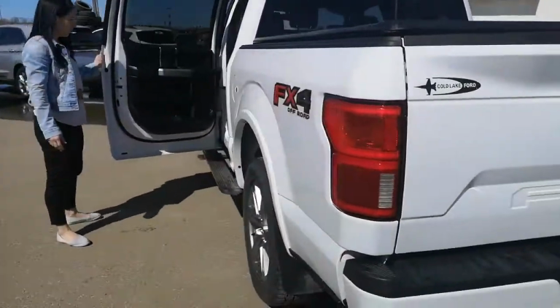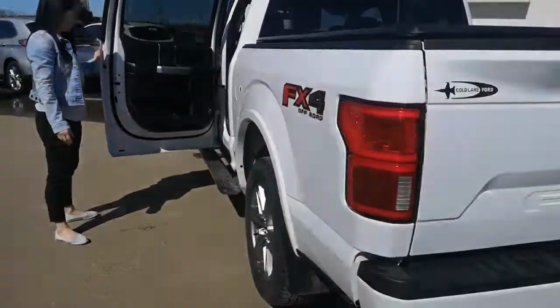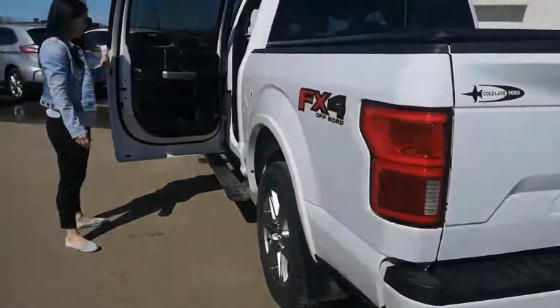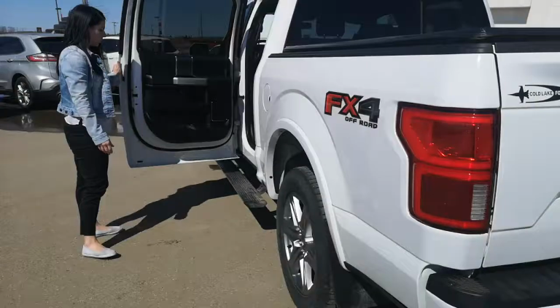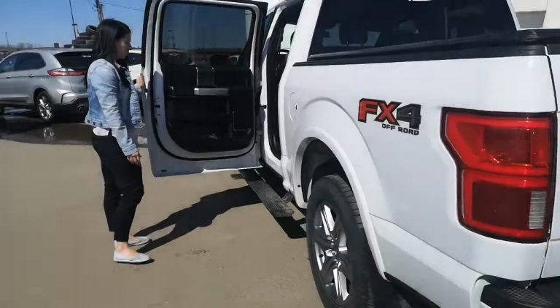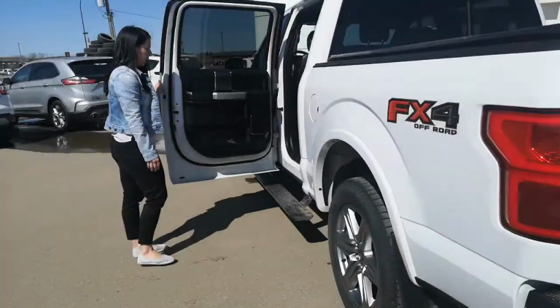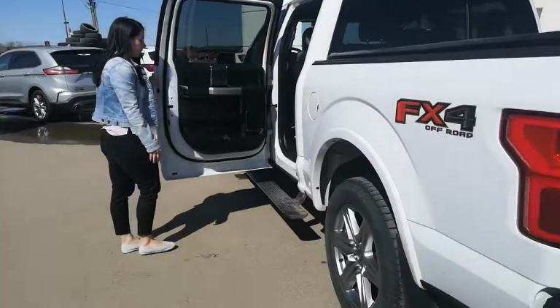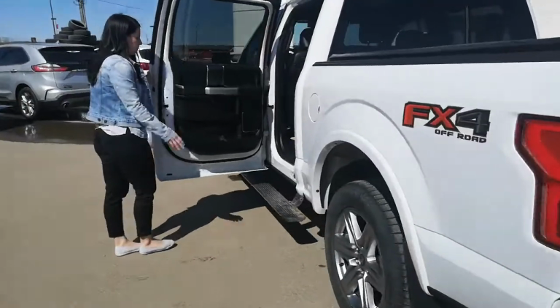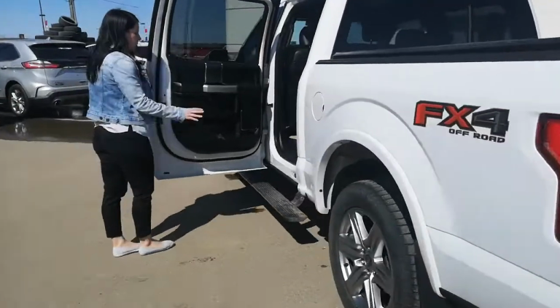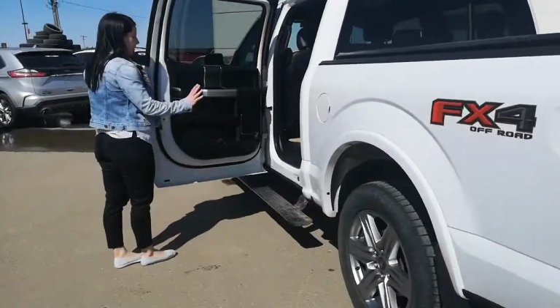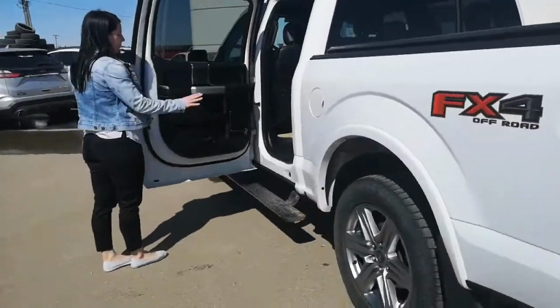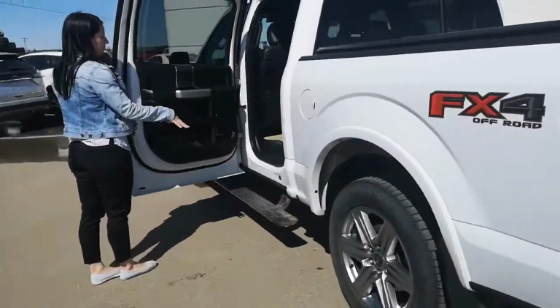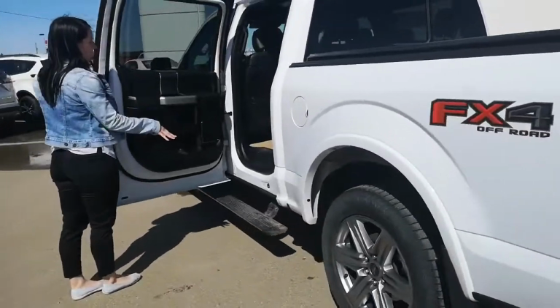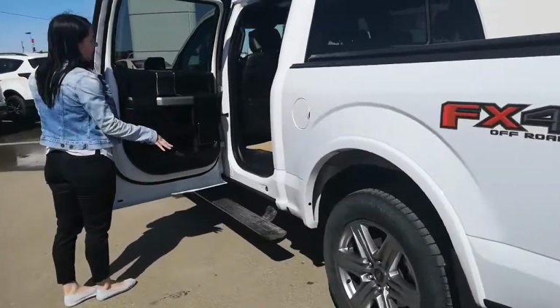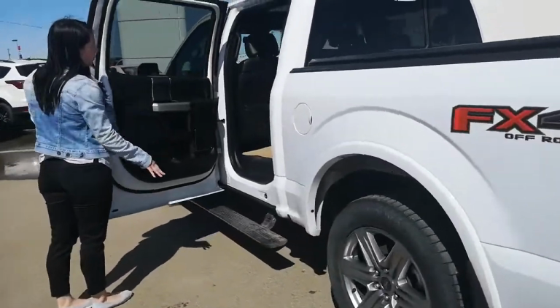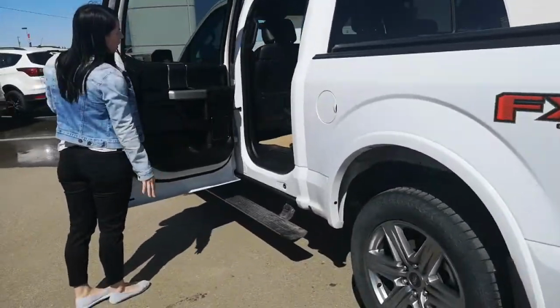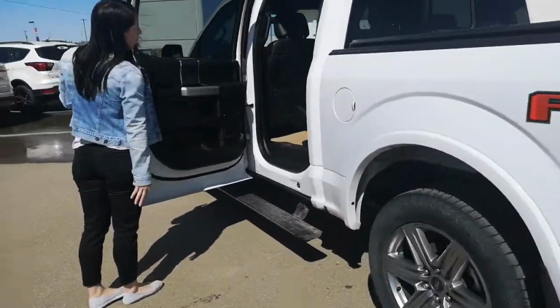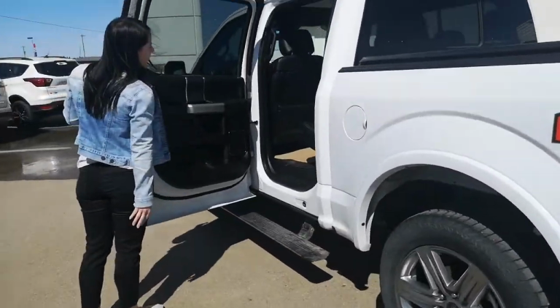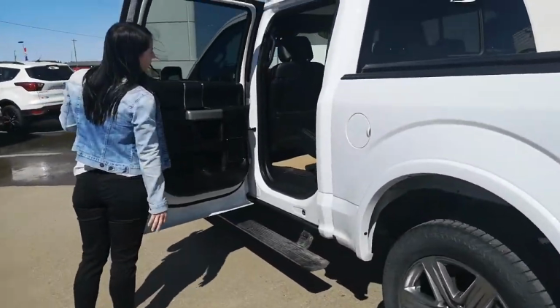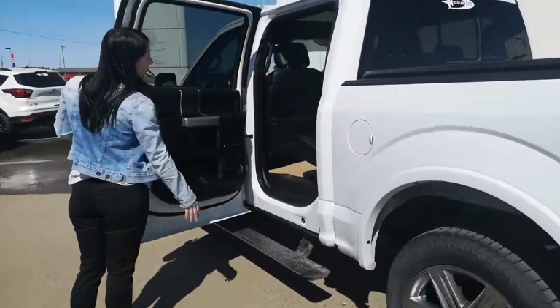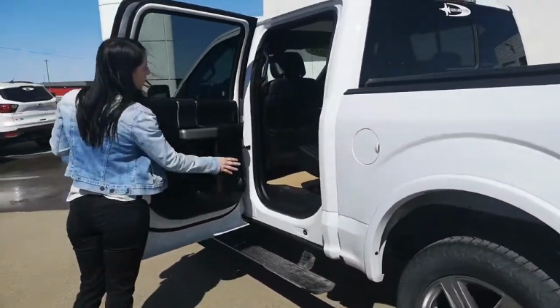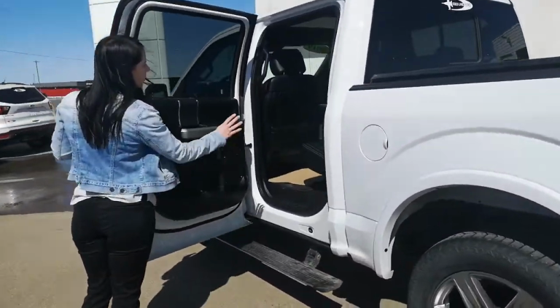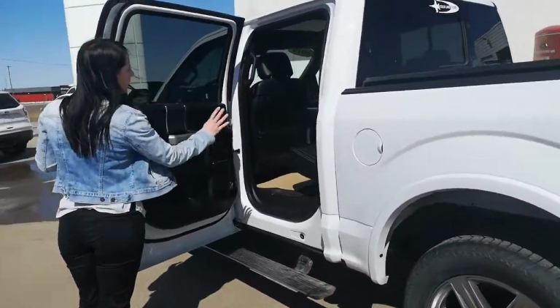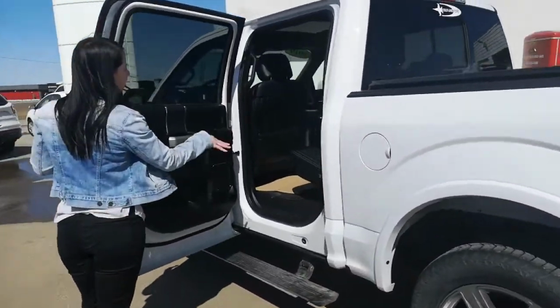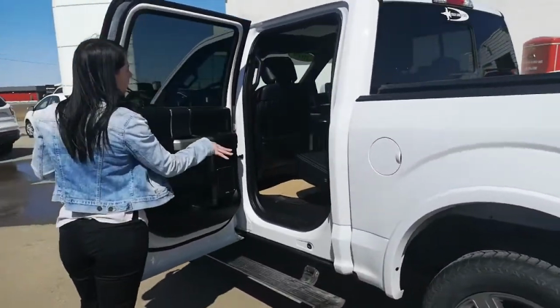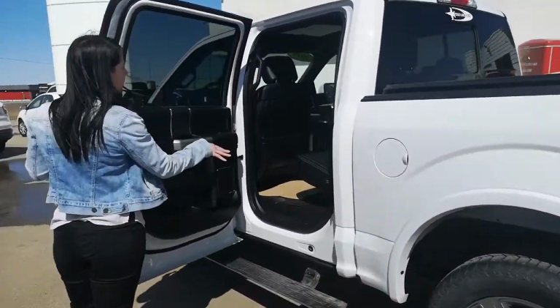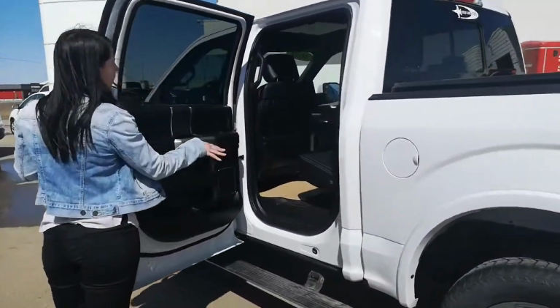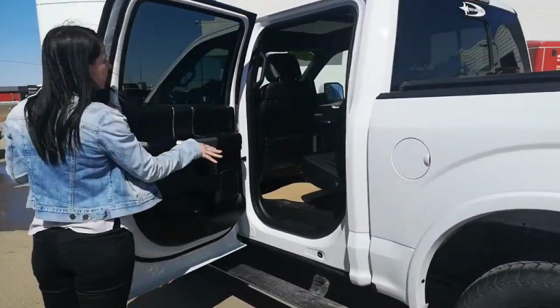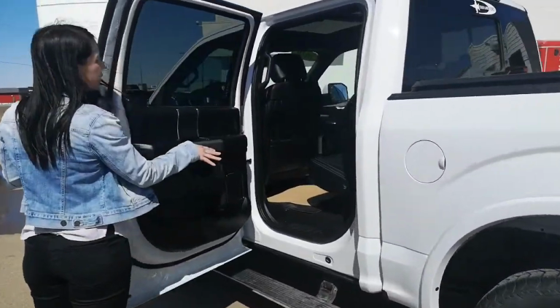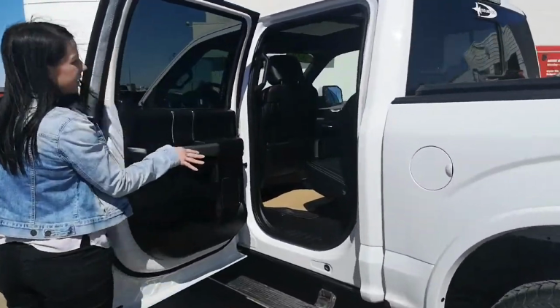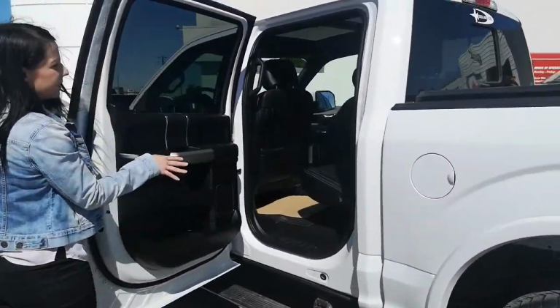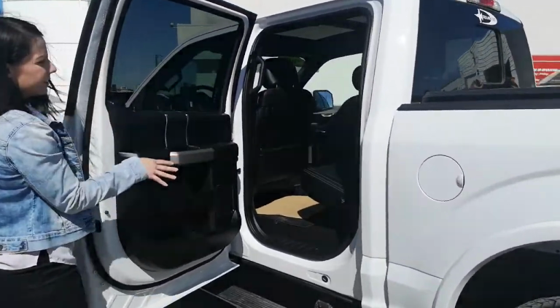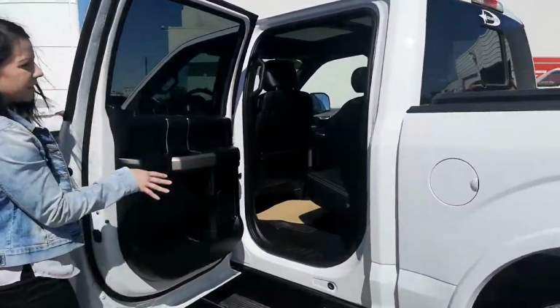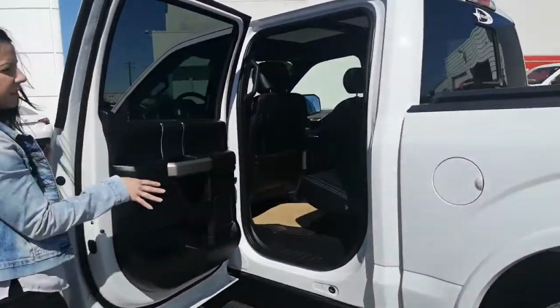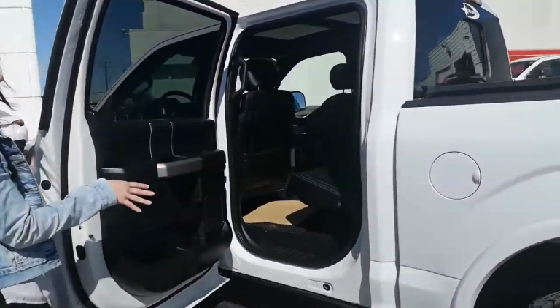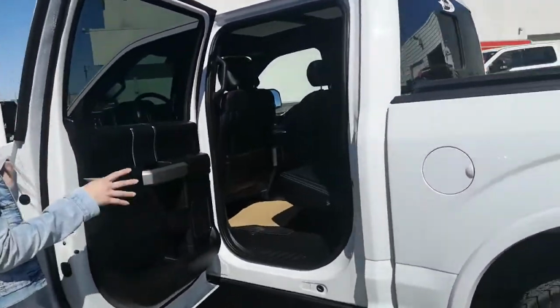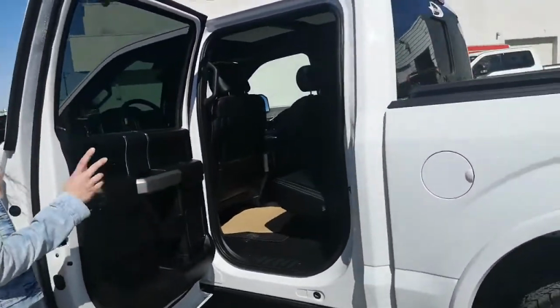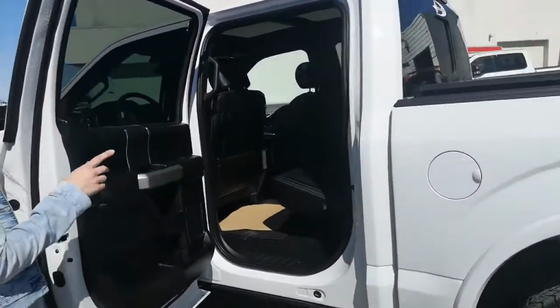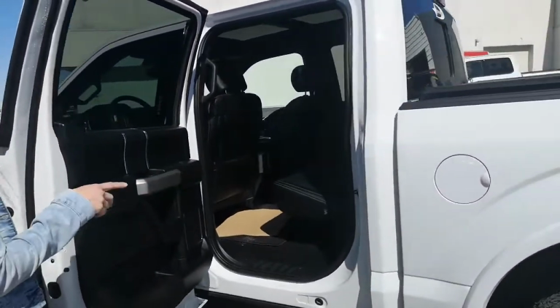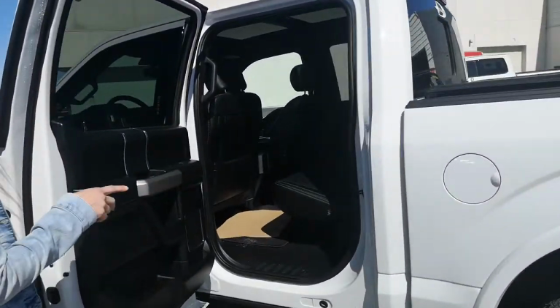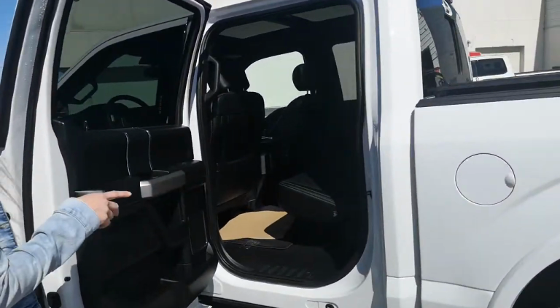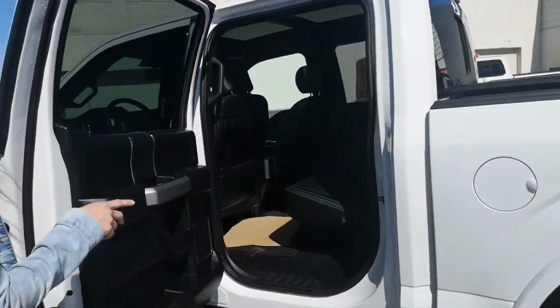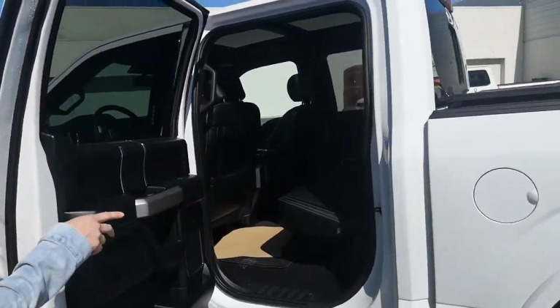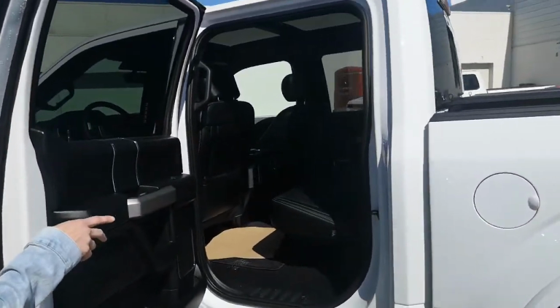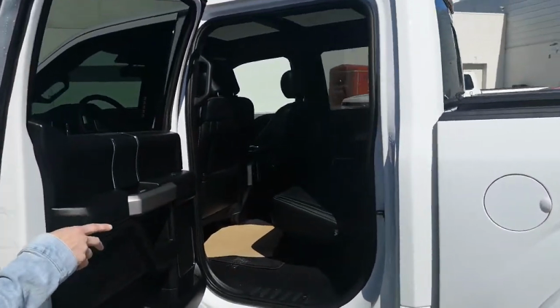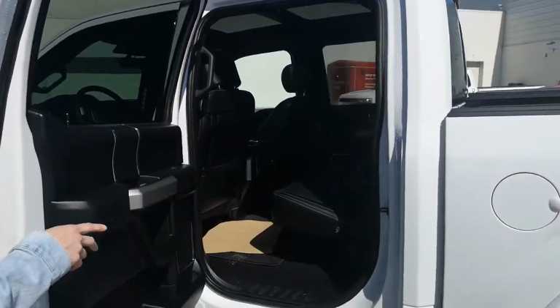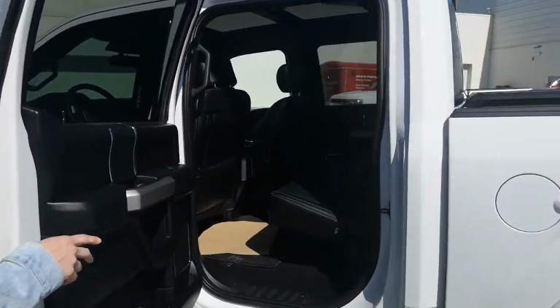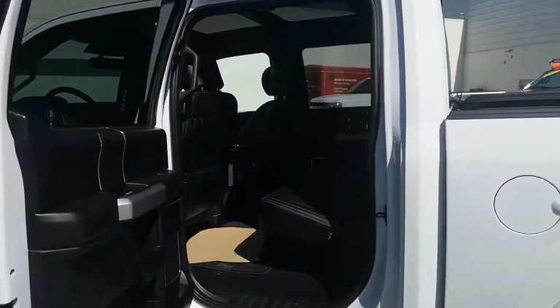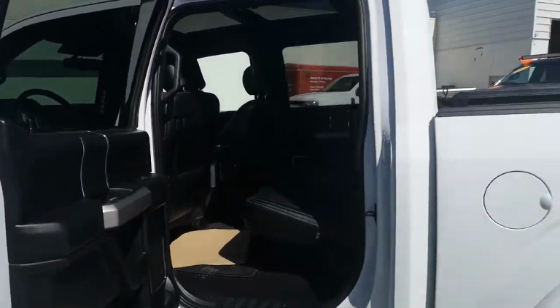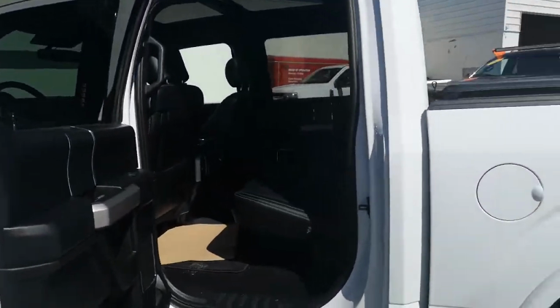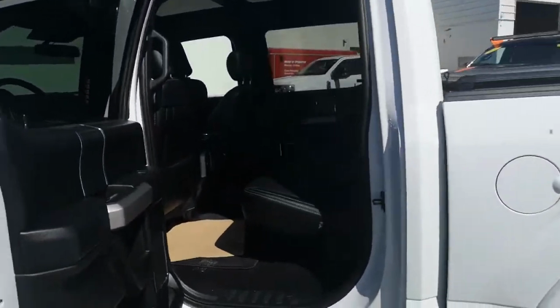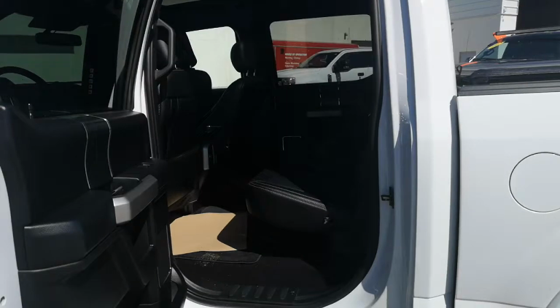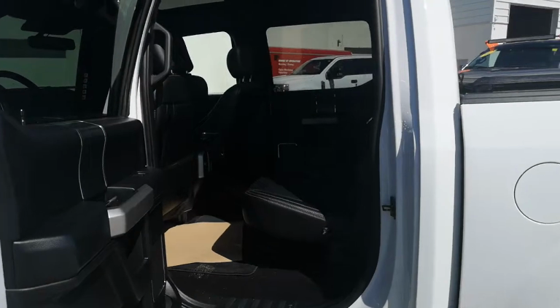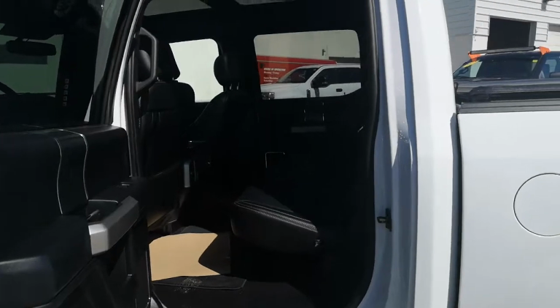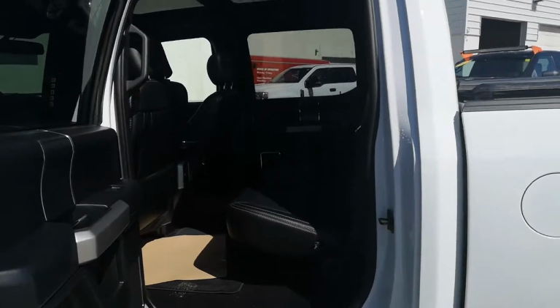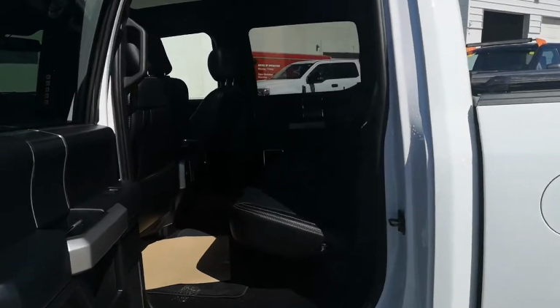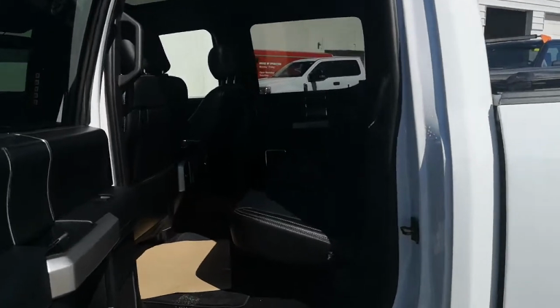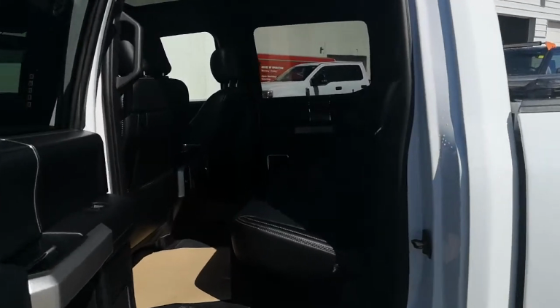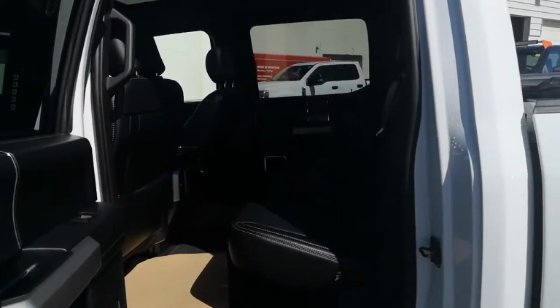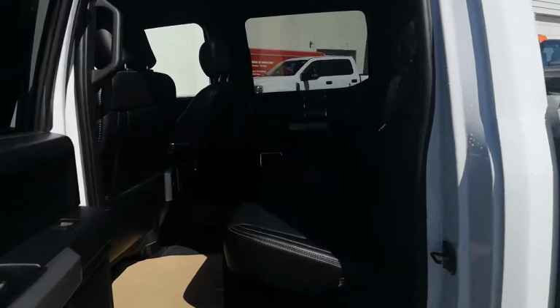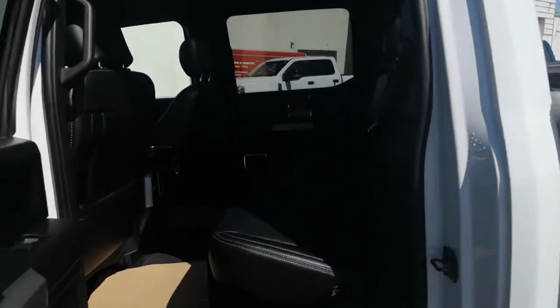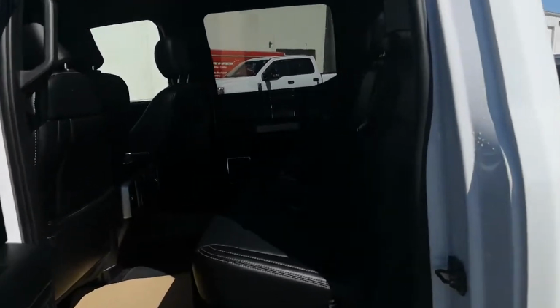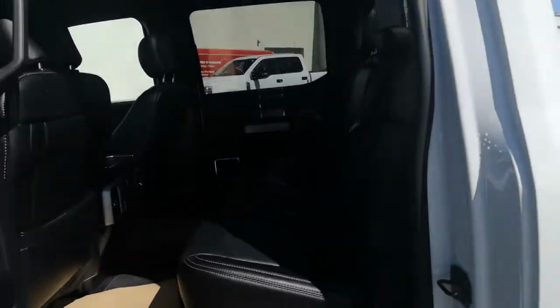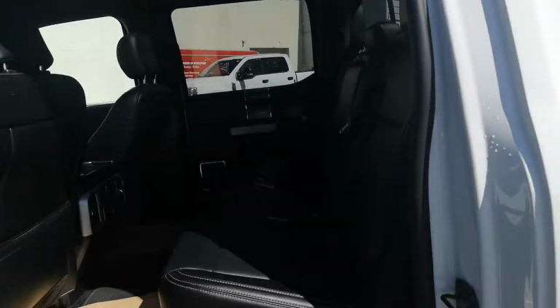So the power boards come out, full leather, rear heated seats, full moonroof. Let's hop inside and I'll show you some features on the other side.